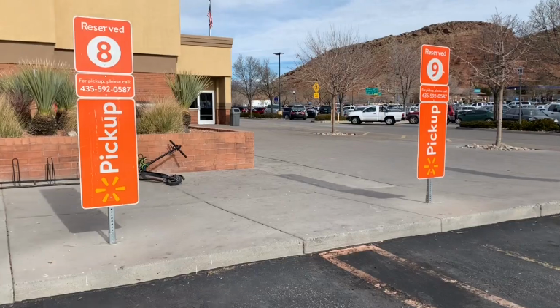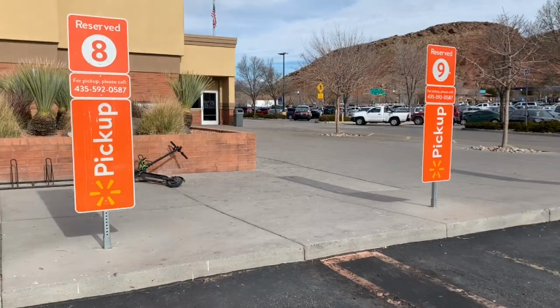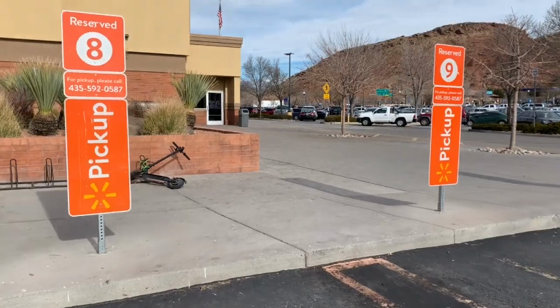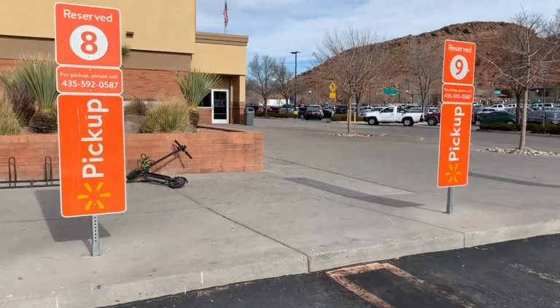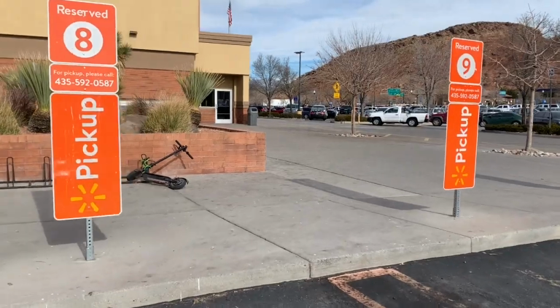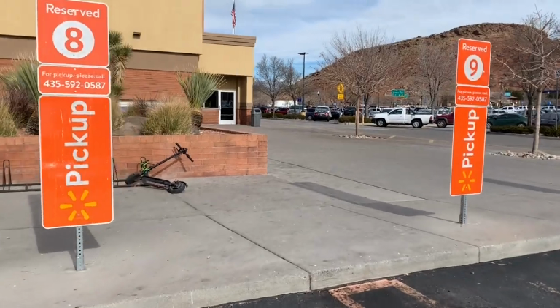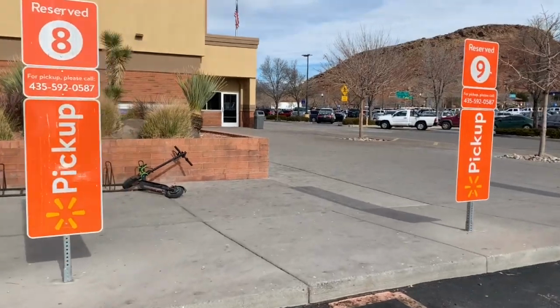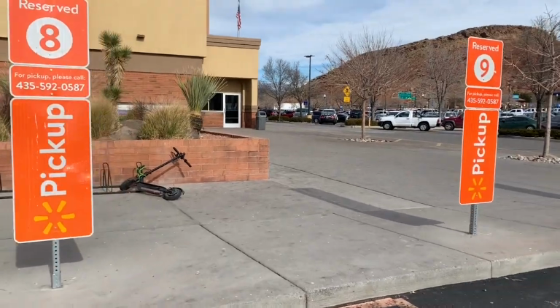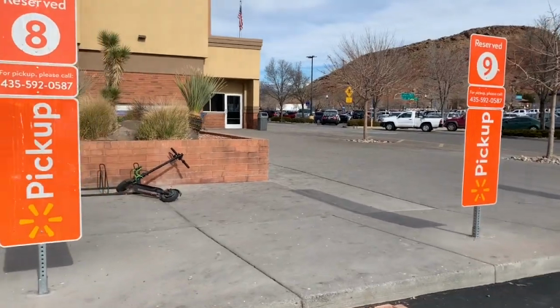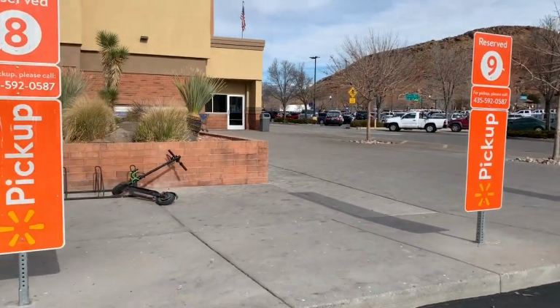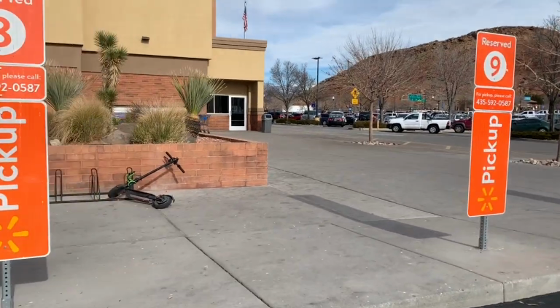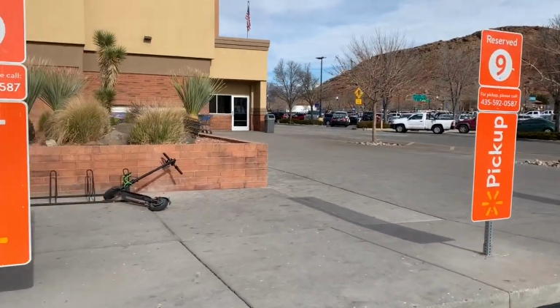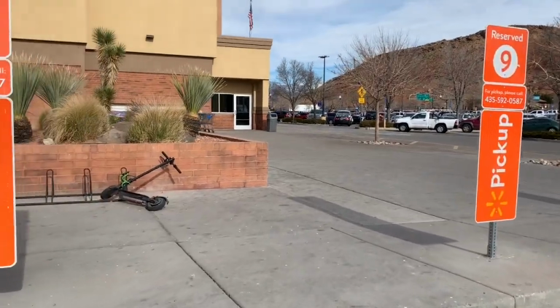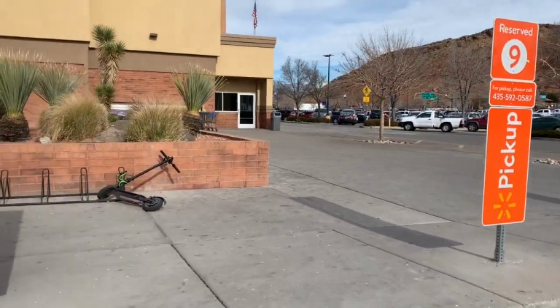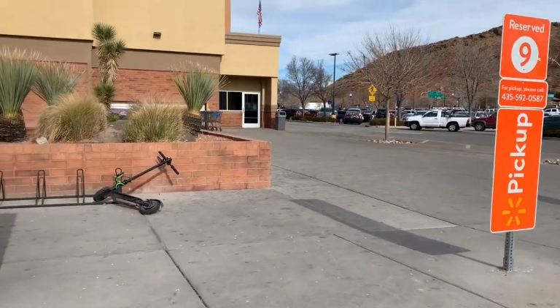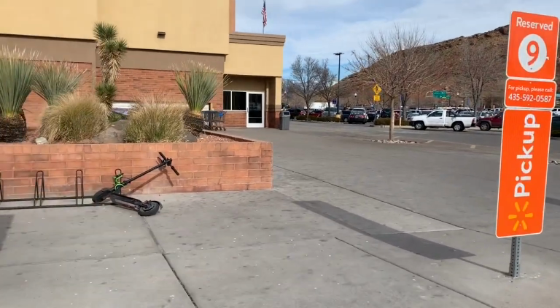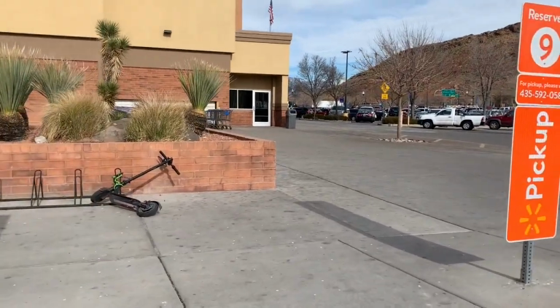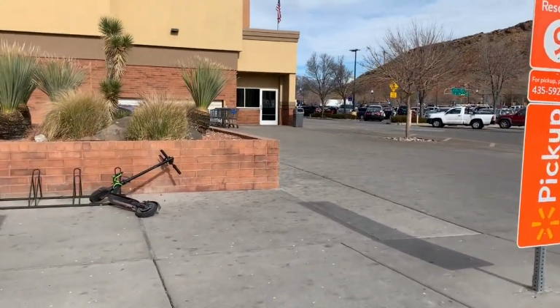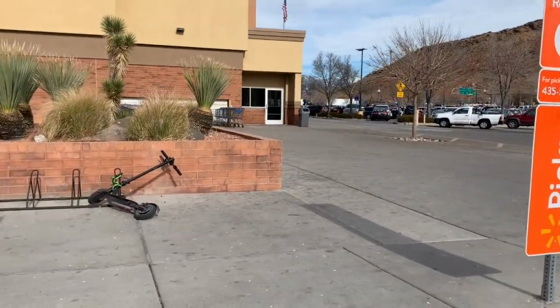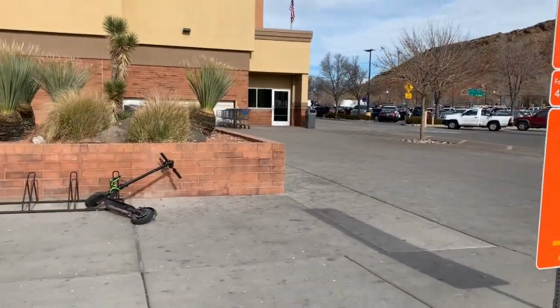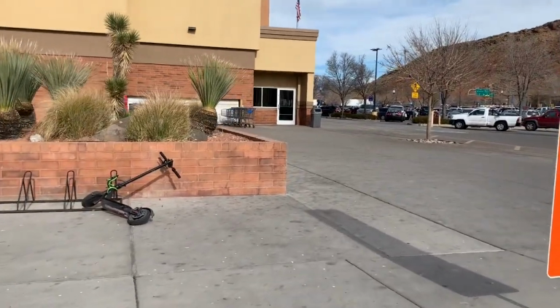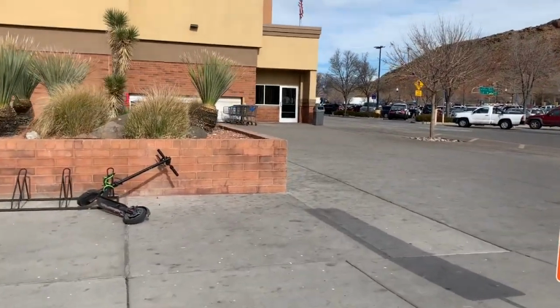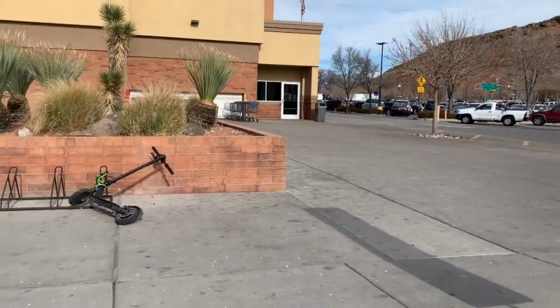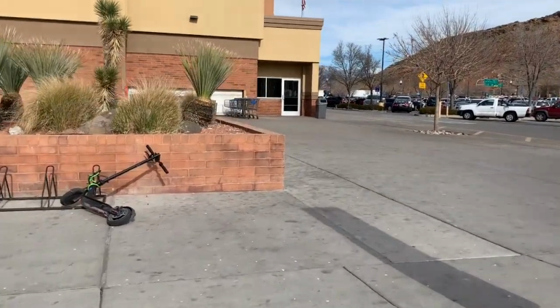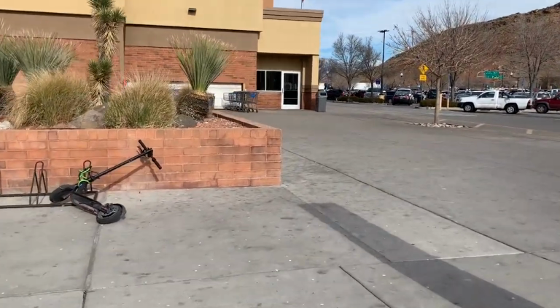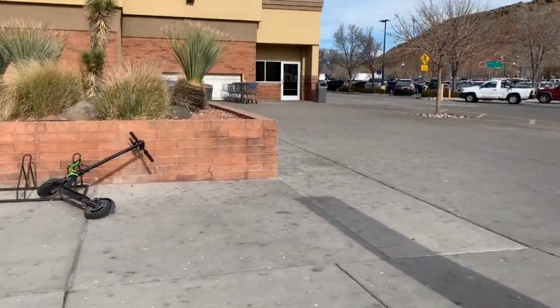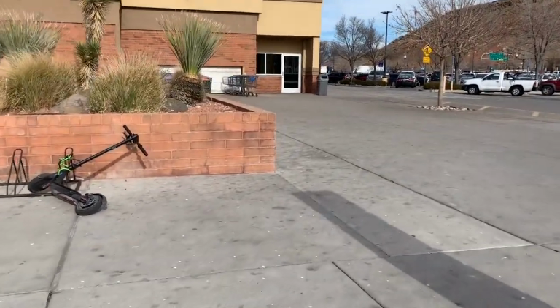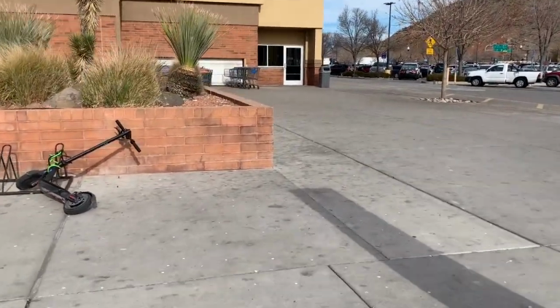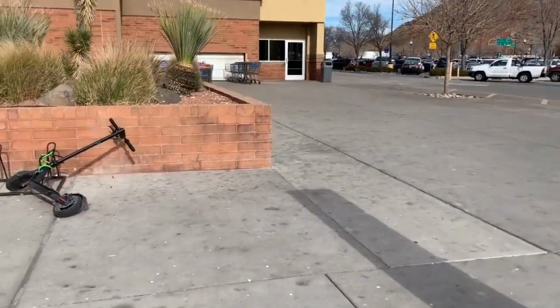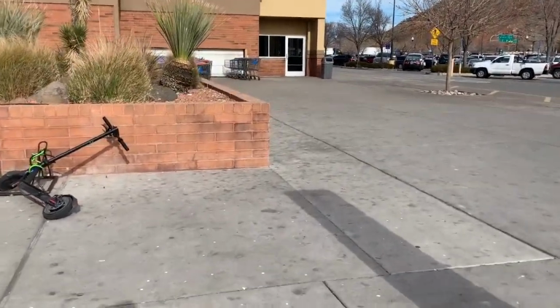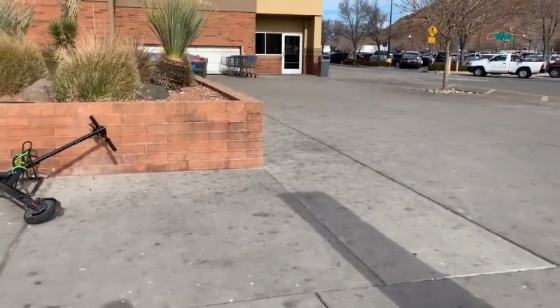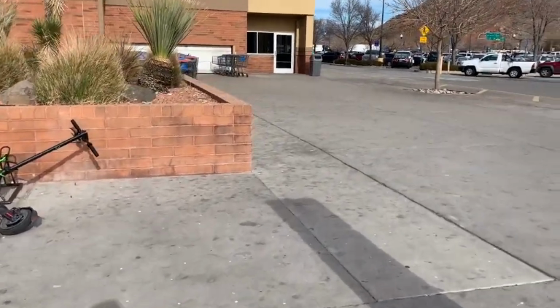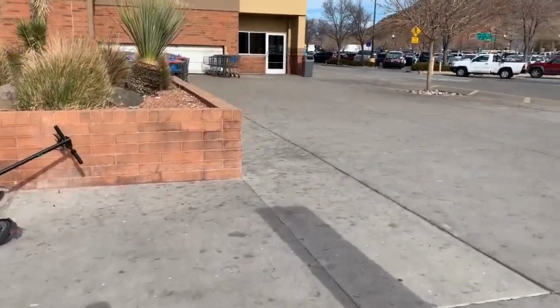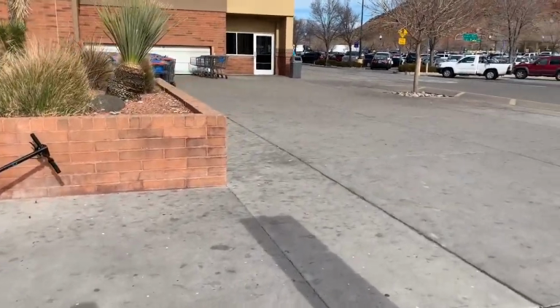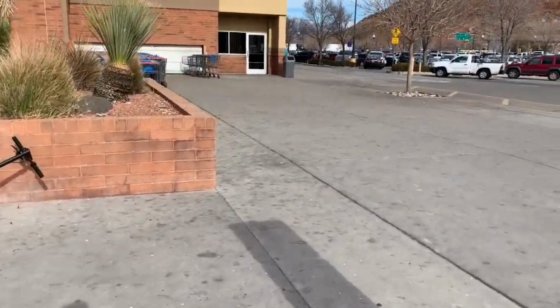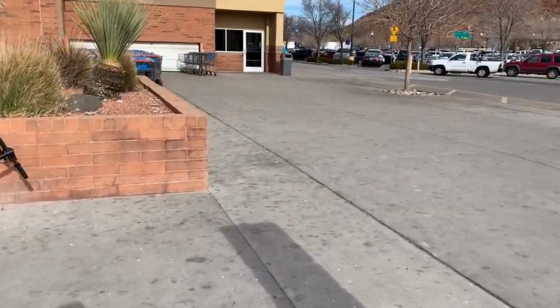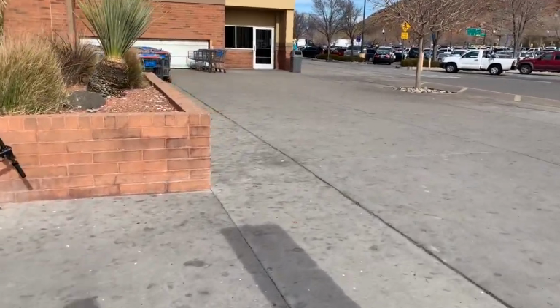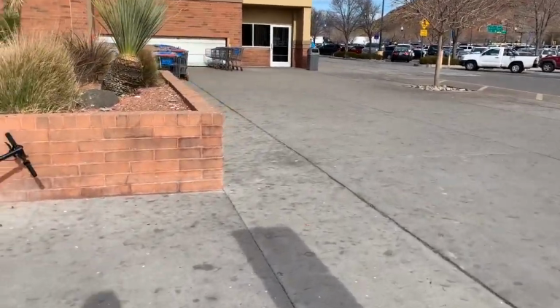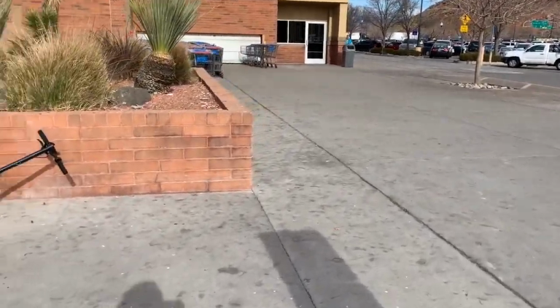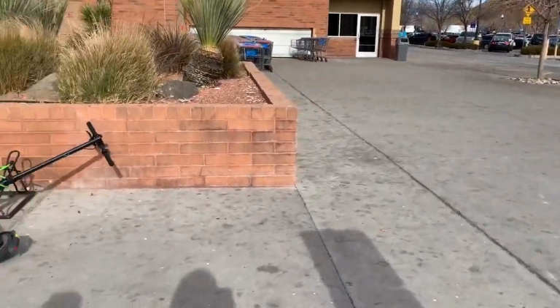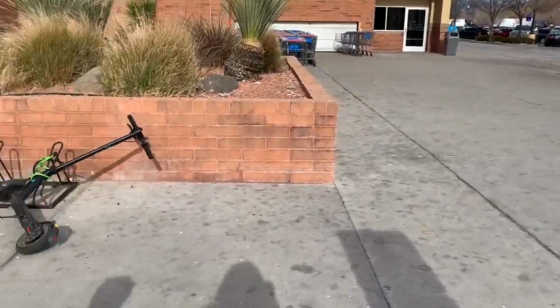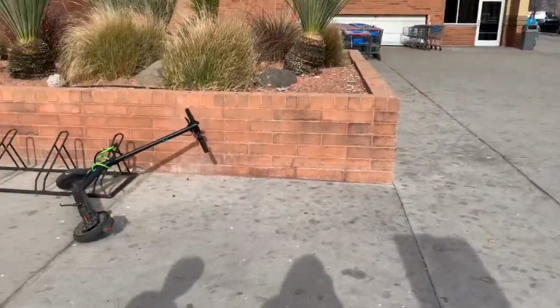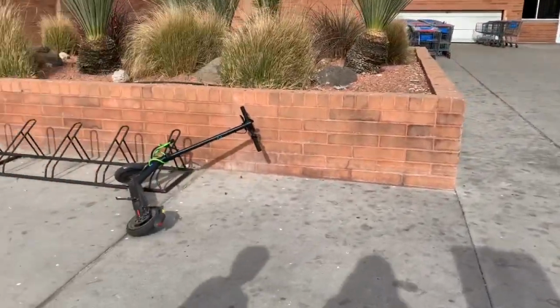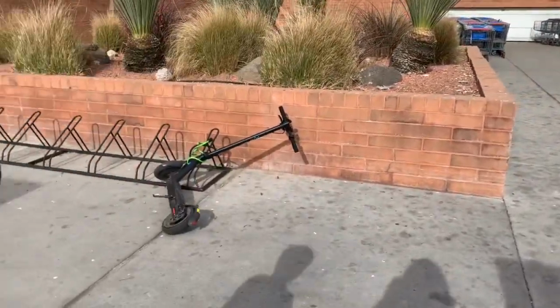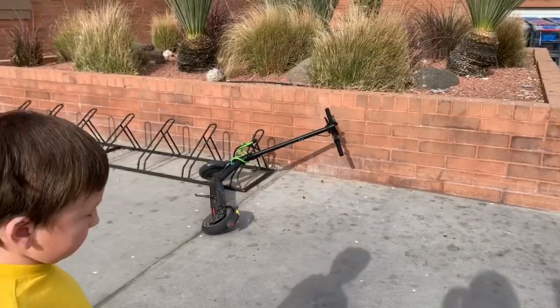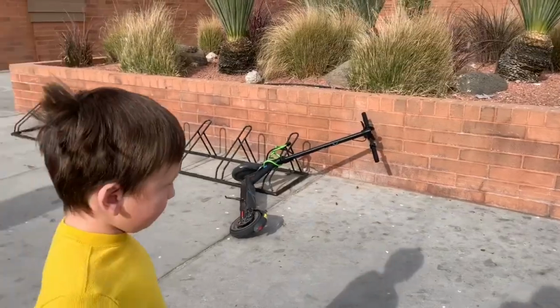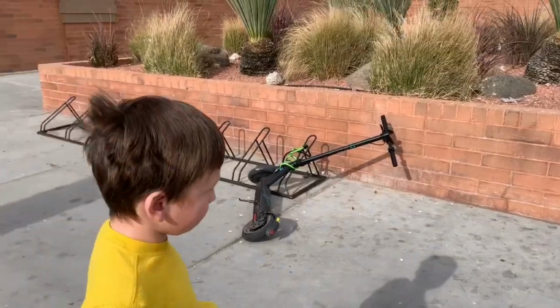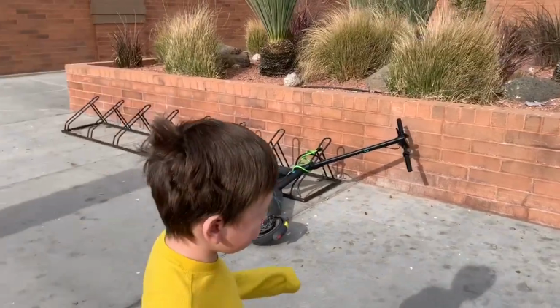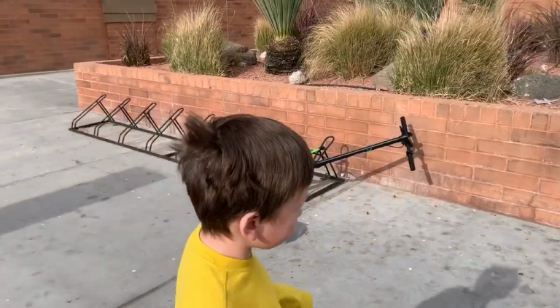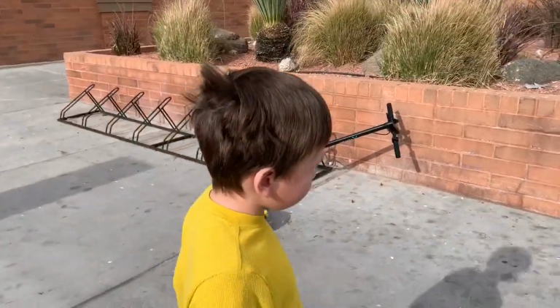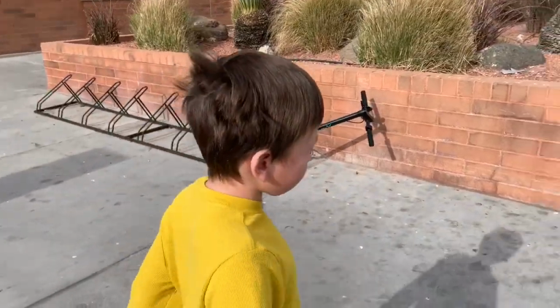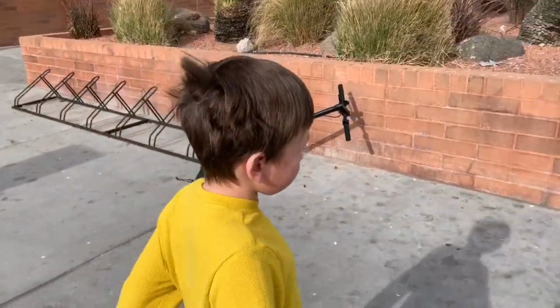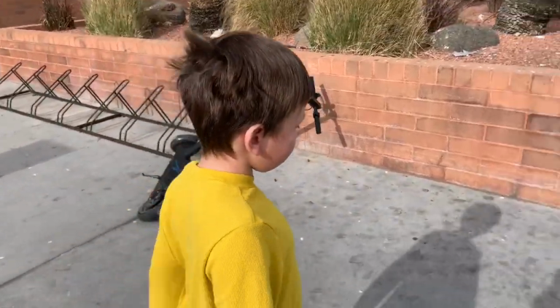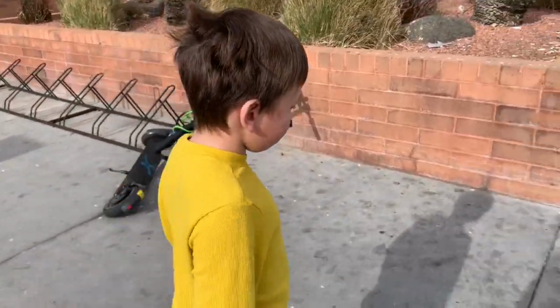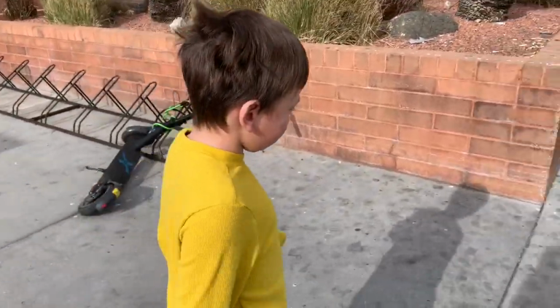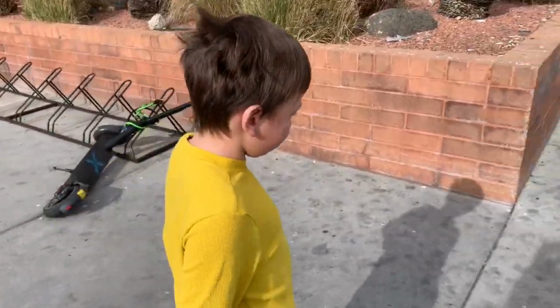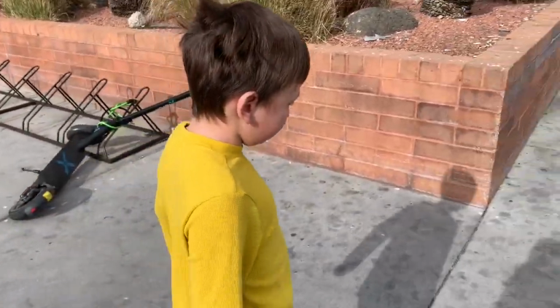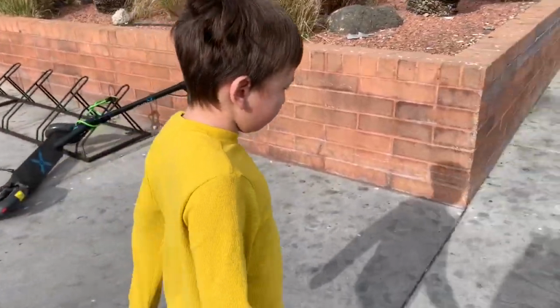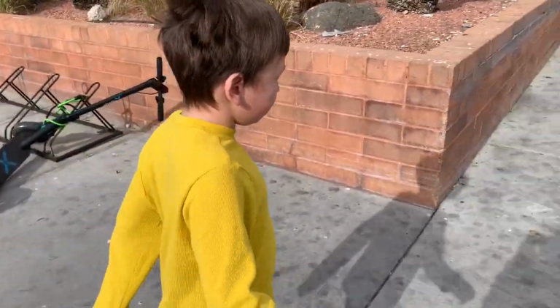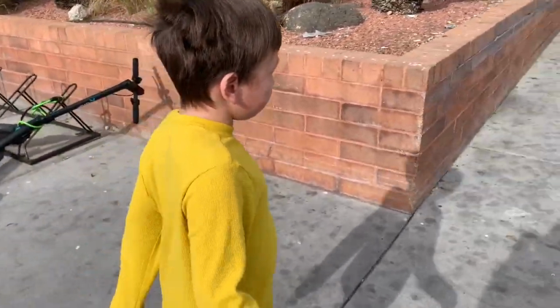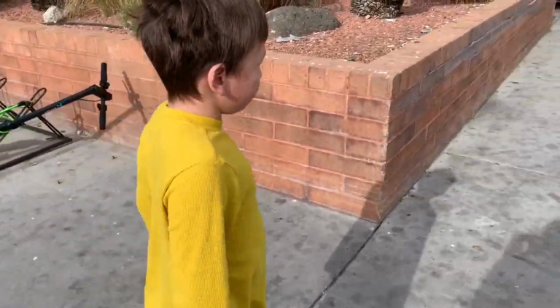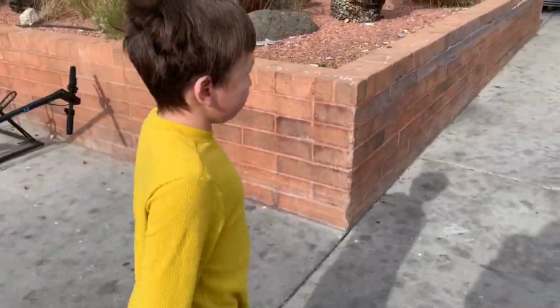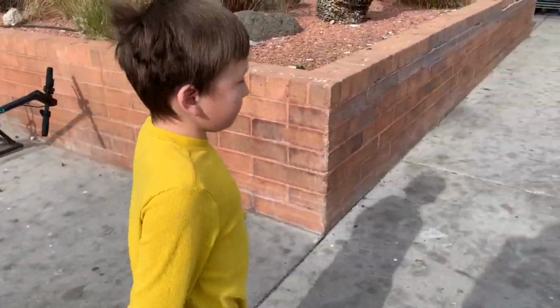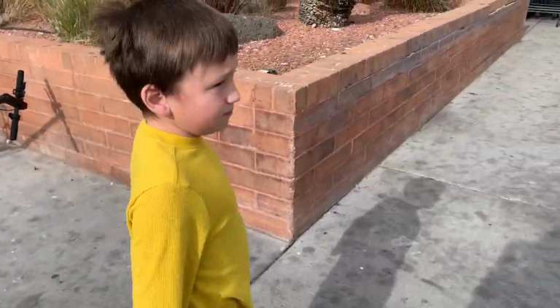Here we go into Walmart to see what they have out for Valentine's Day, and I've got my little buddy with me today.